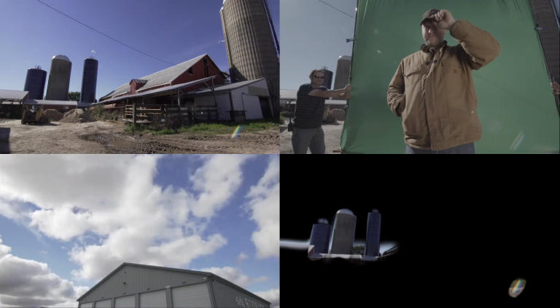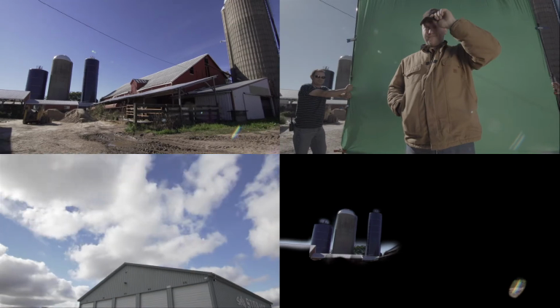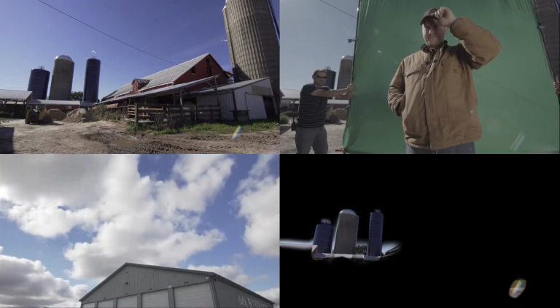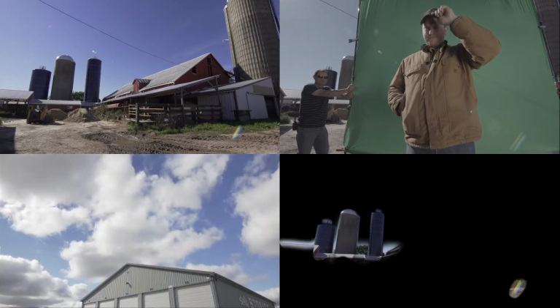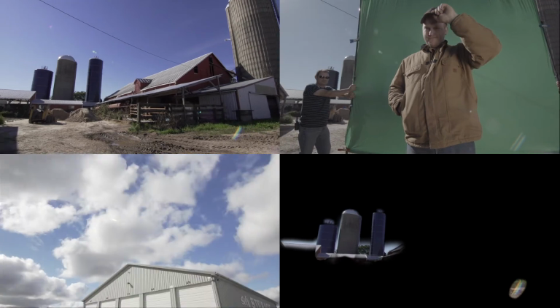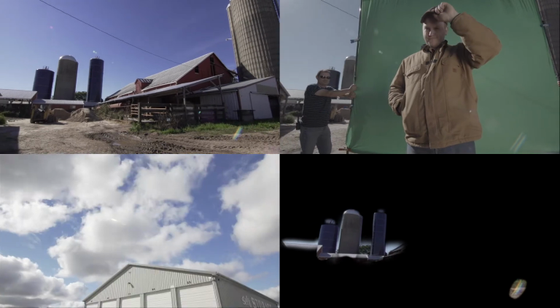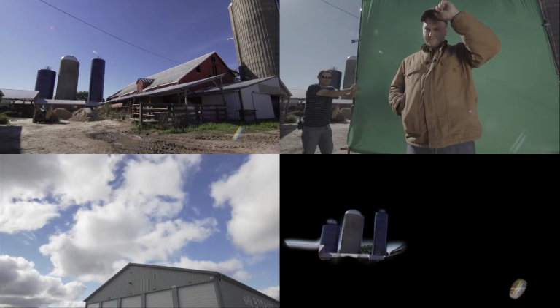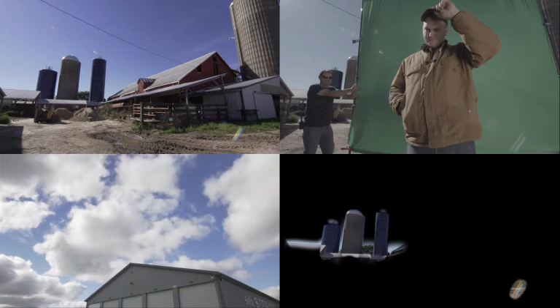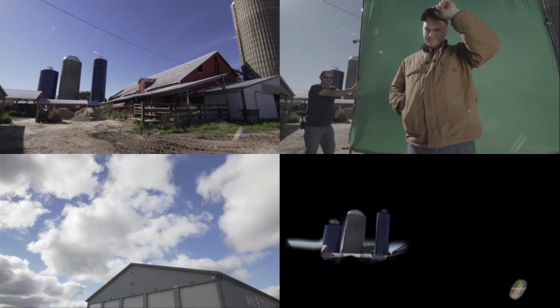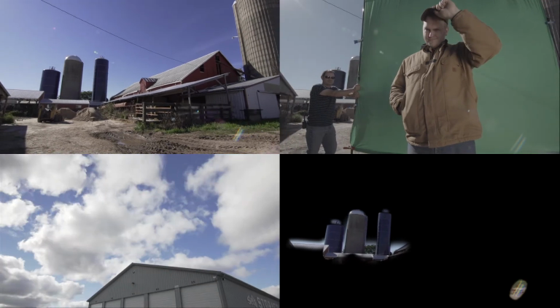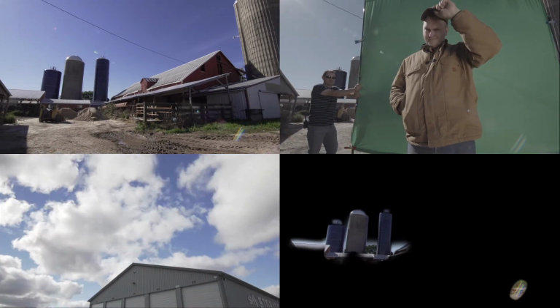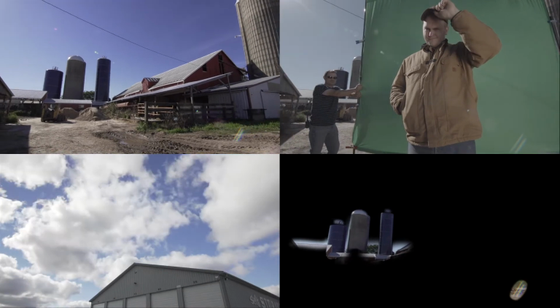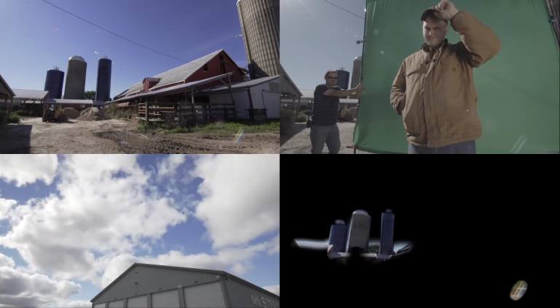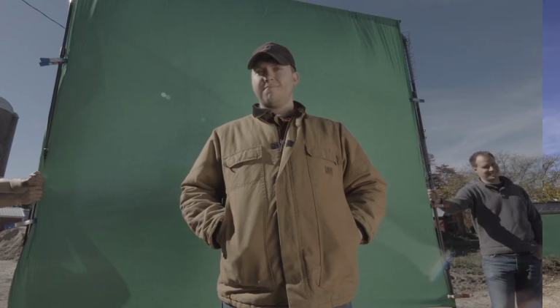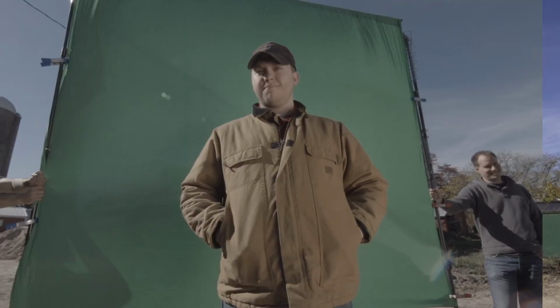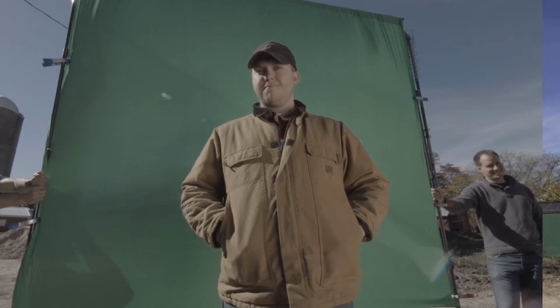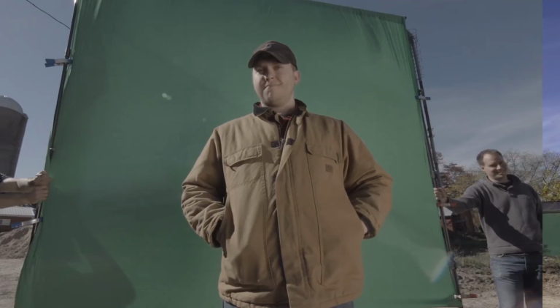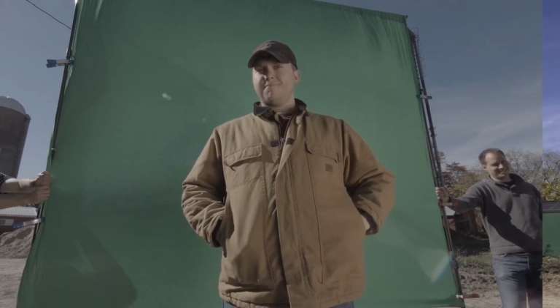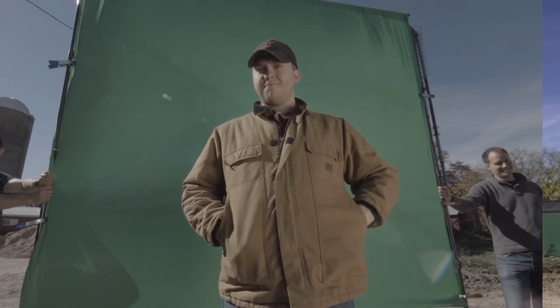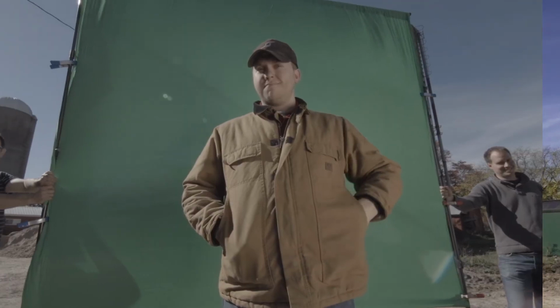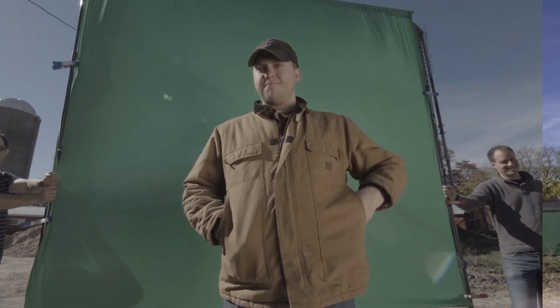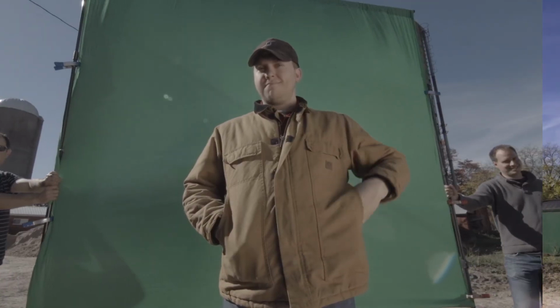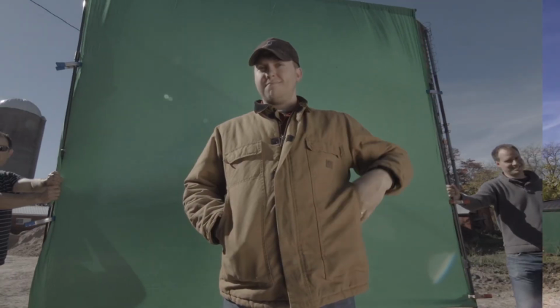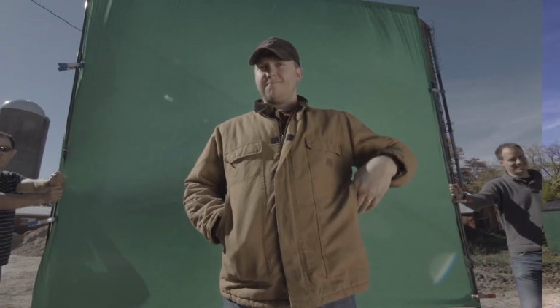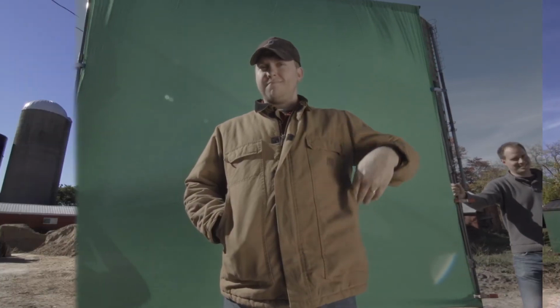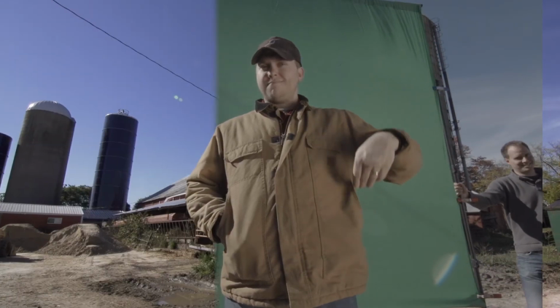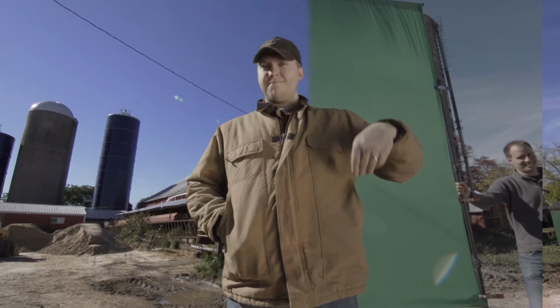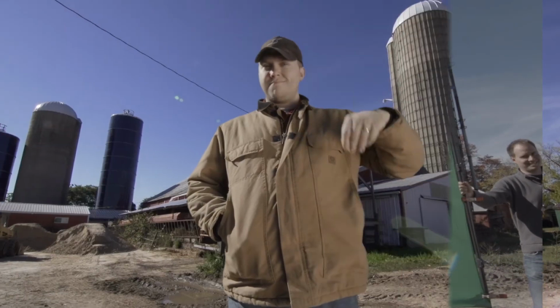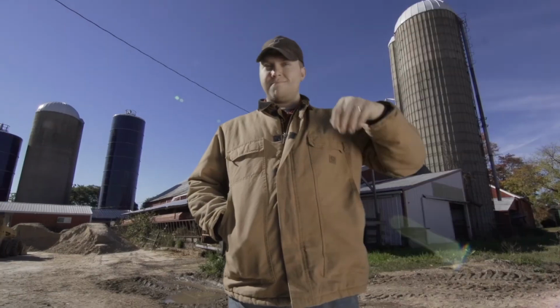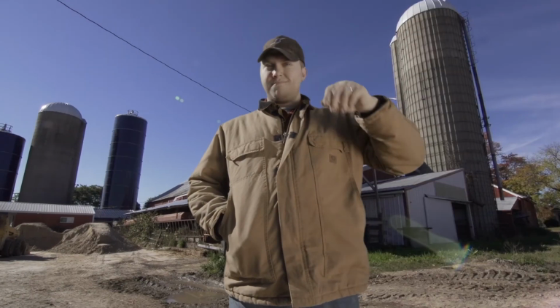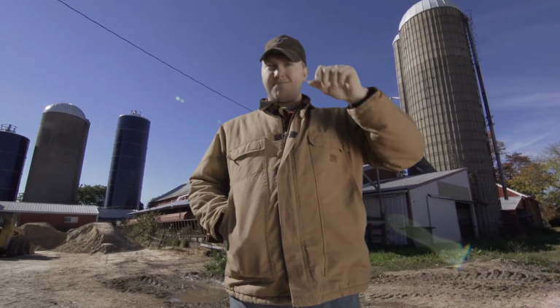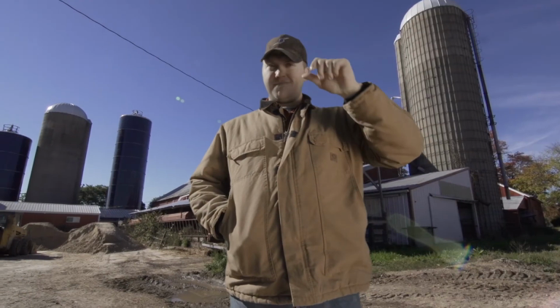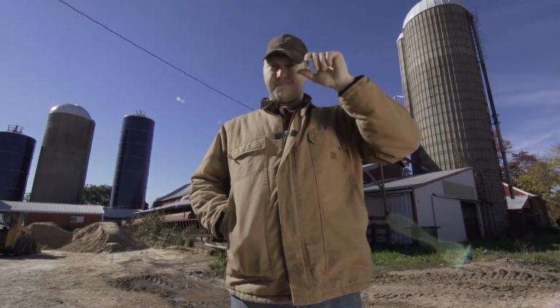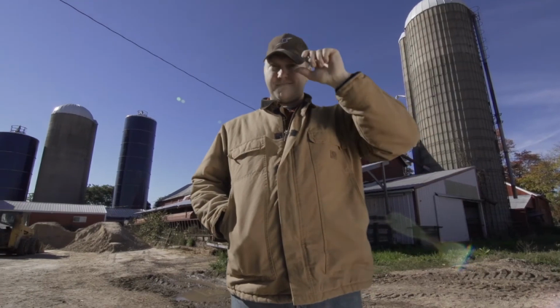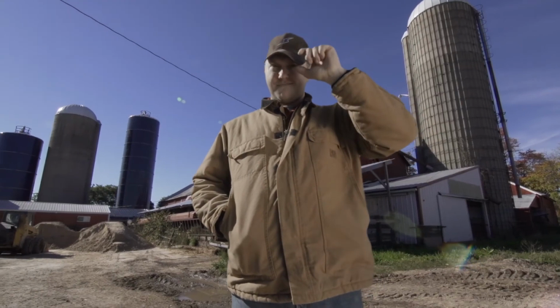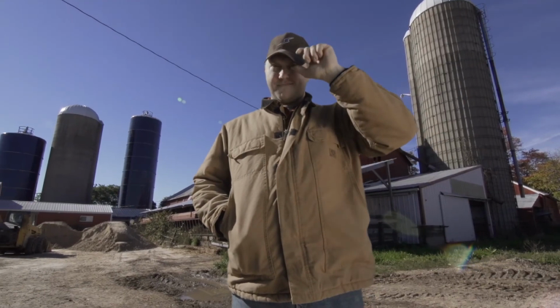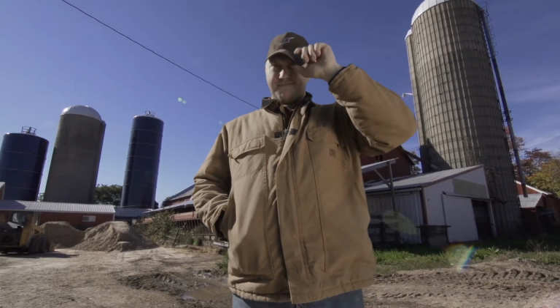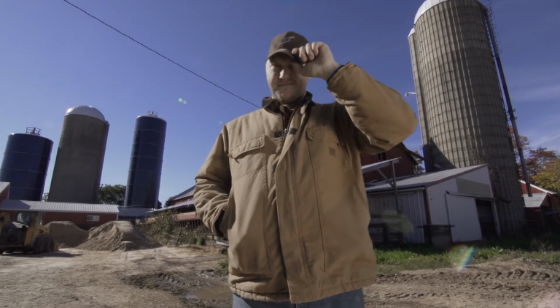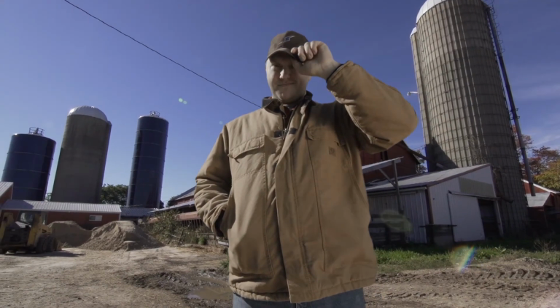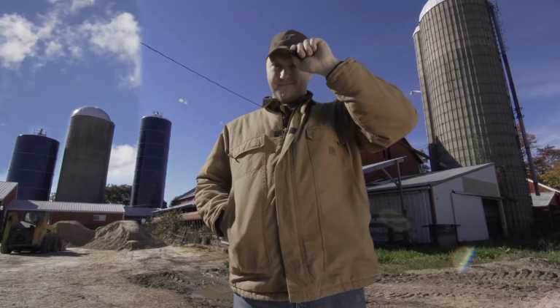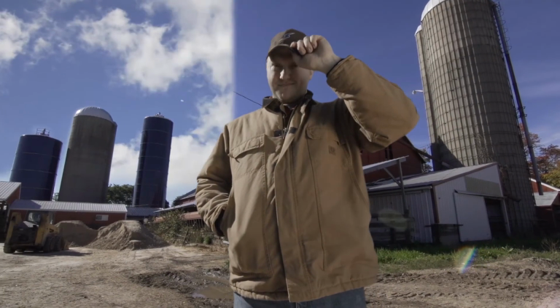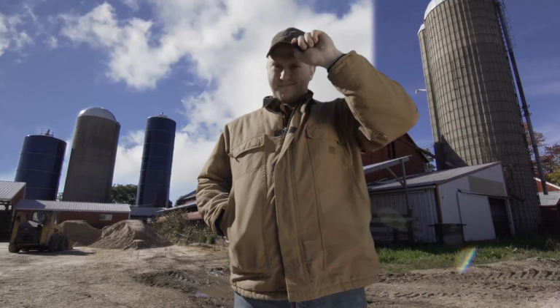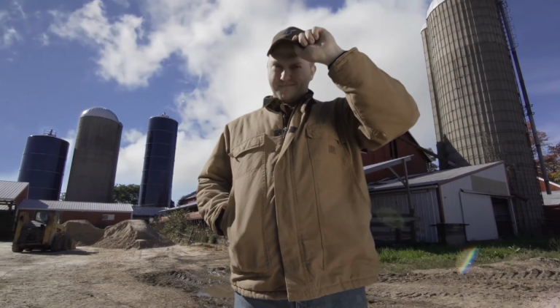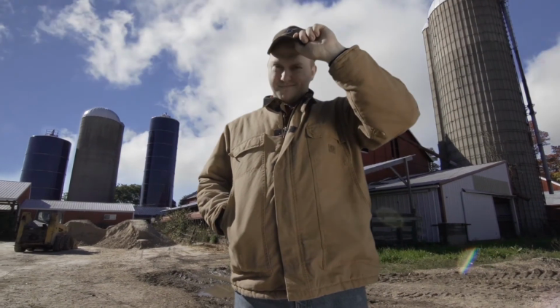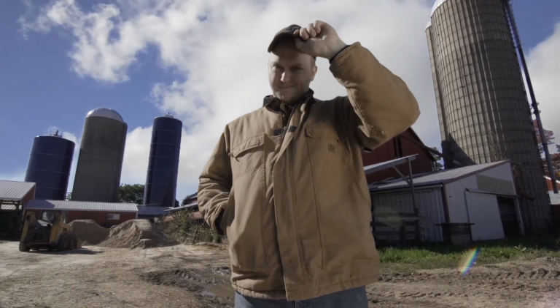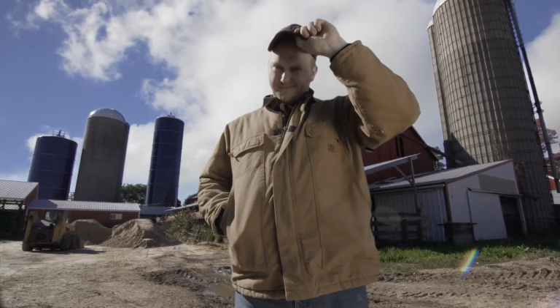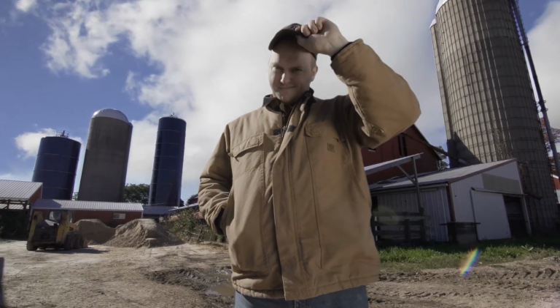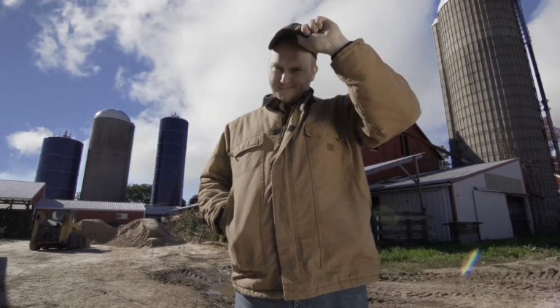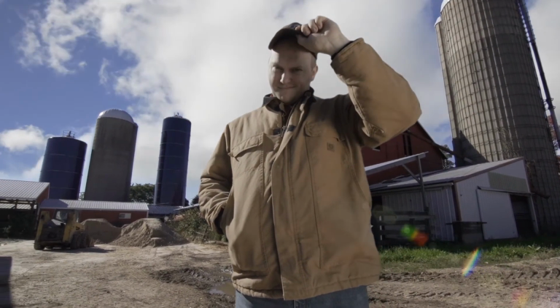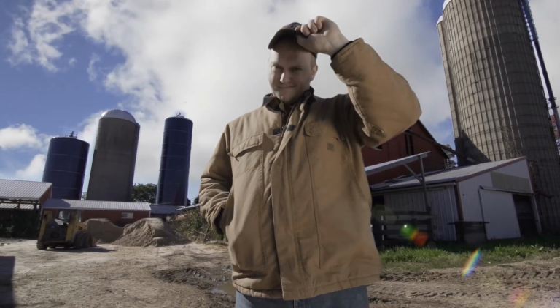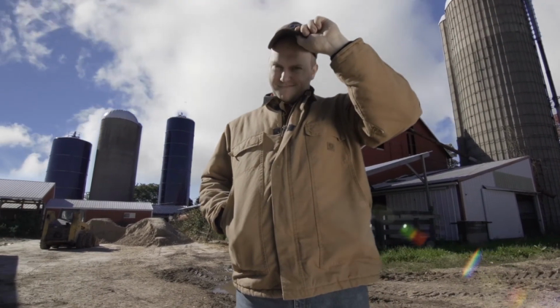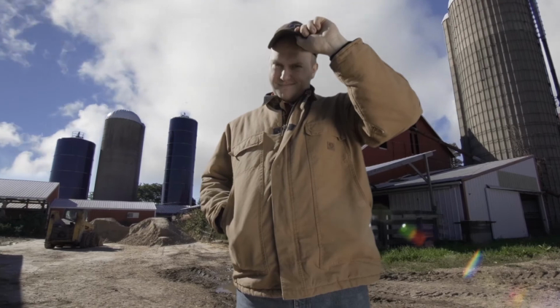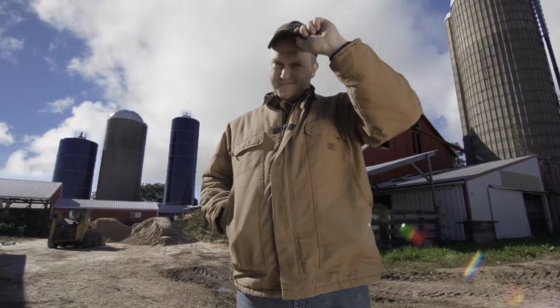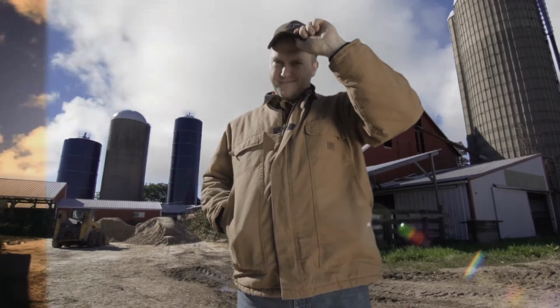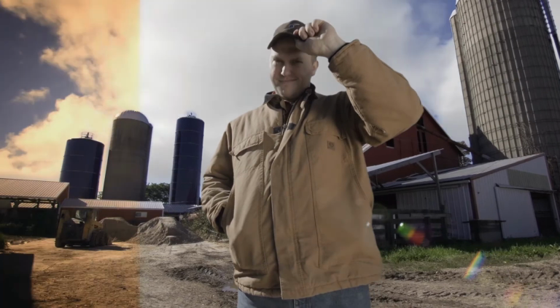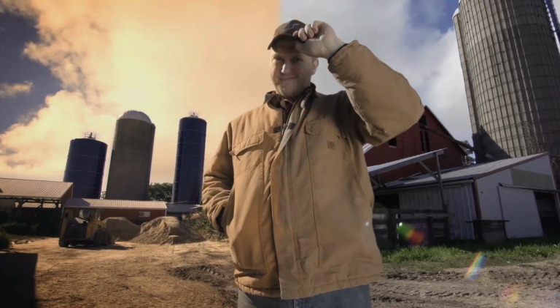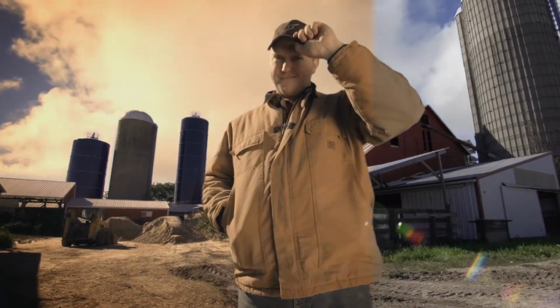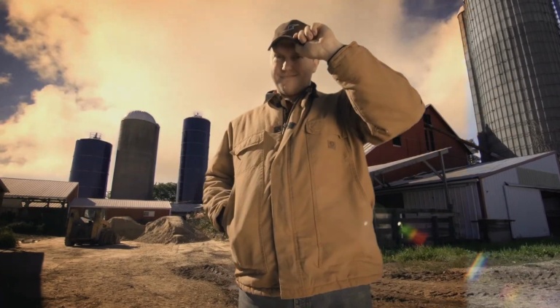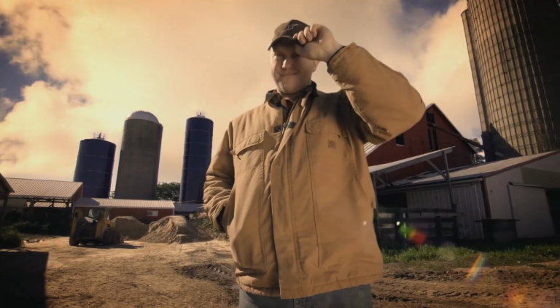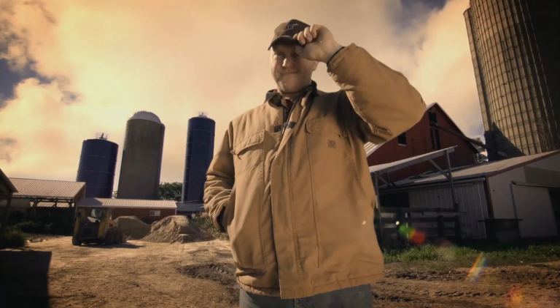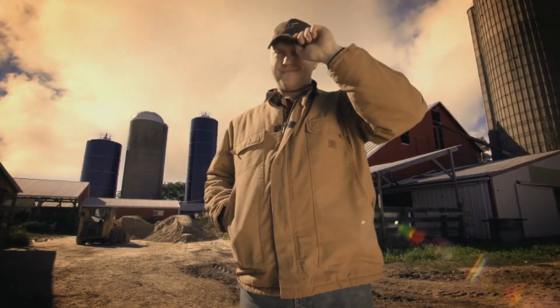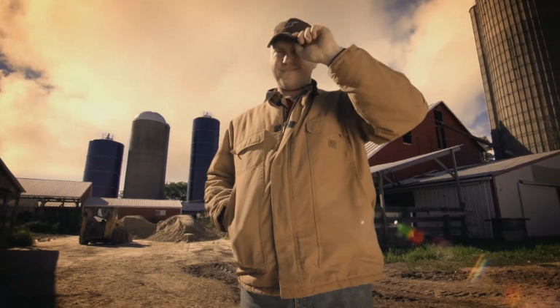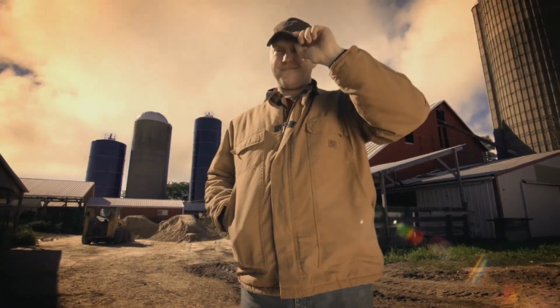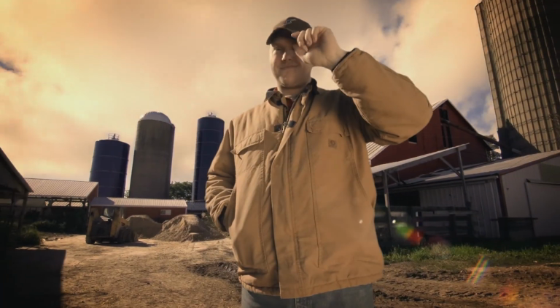Everything composited together perfectly for the final shots, resulting in a great climax to the video and a very happy client.